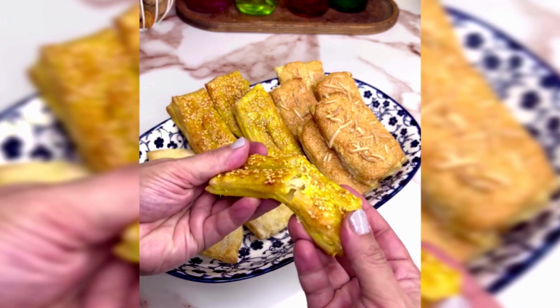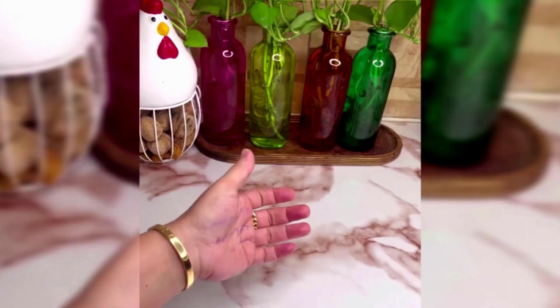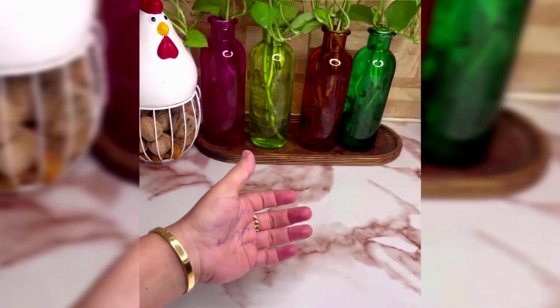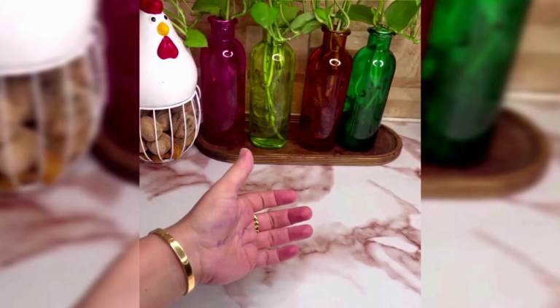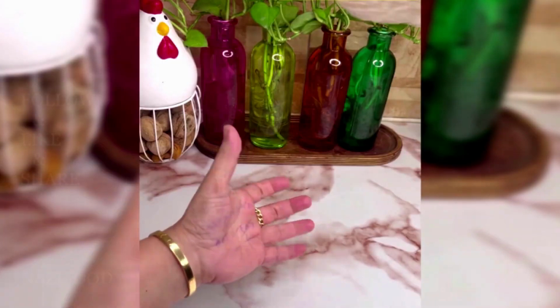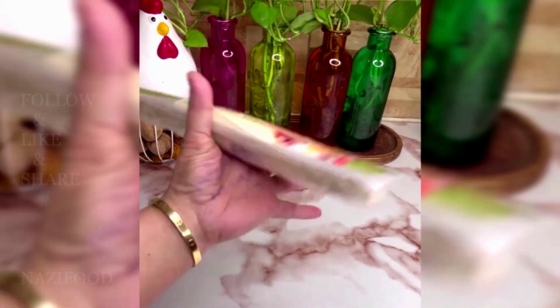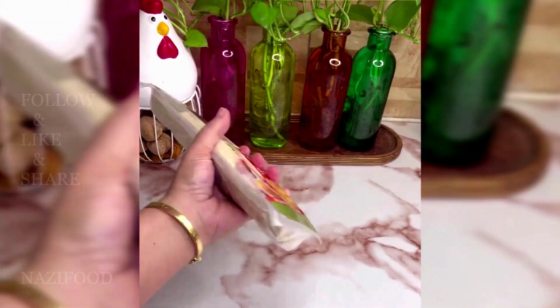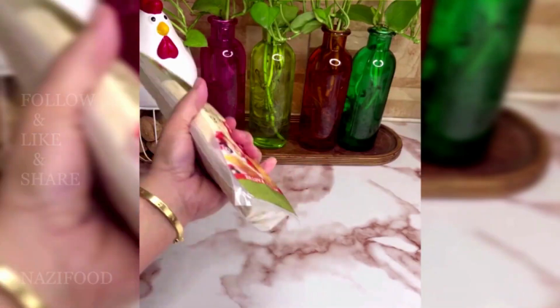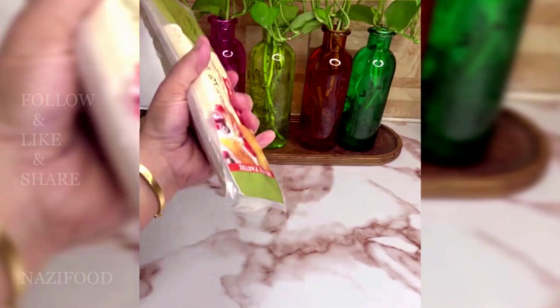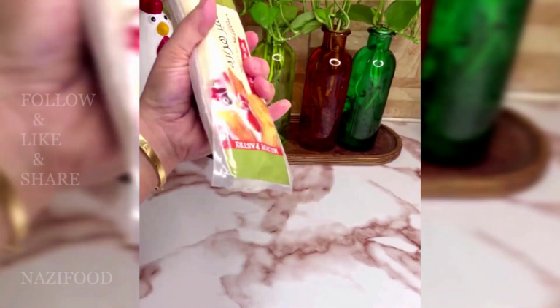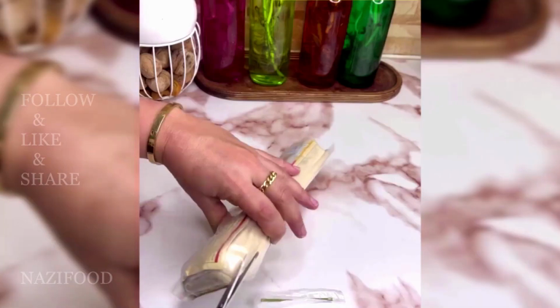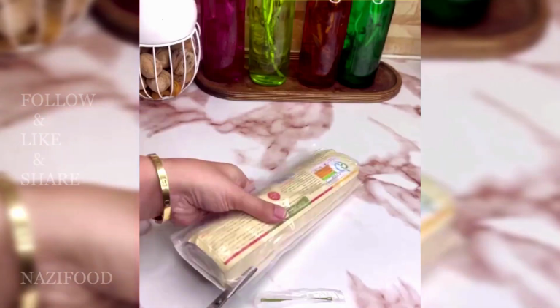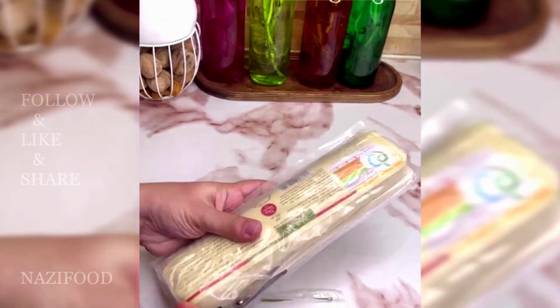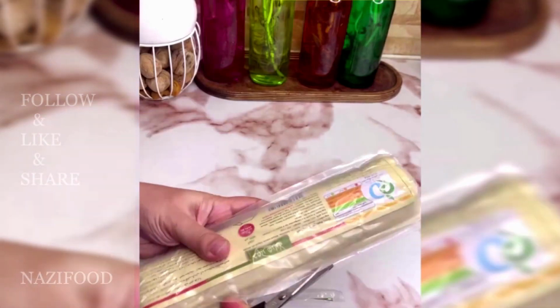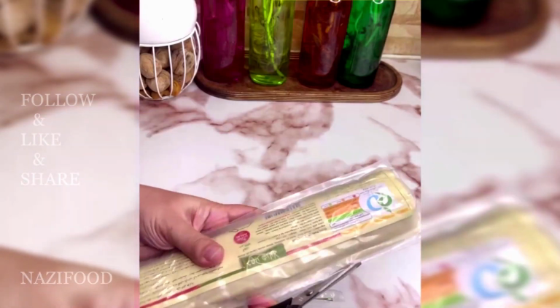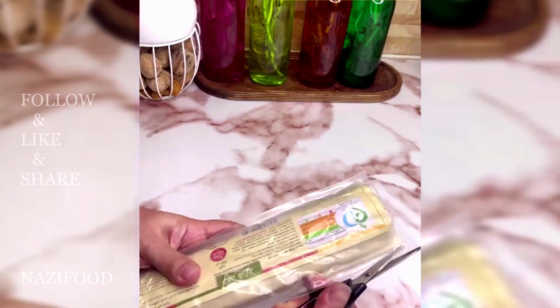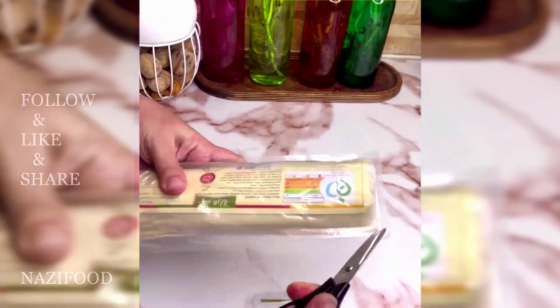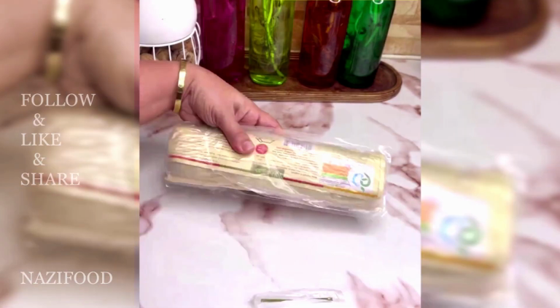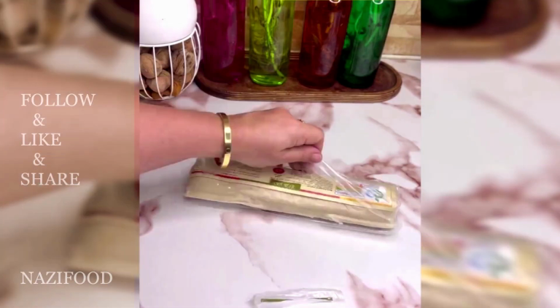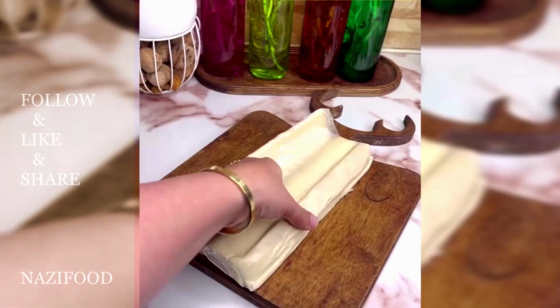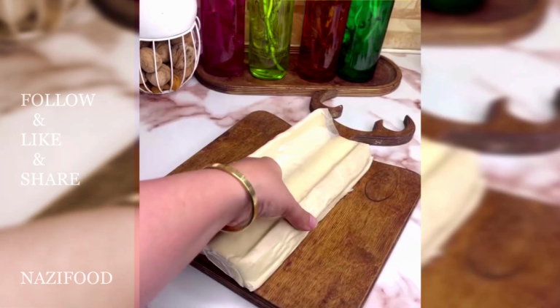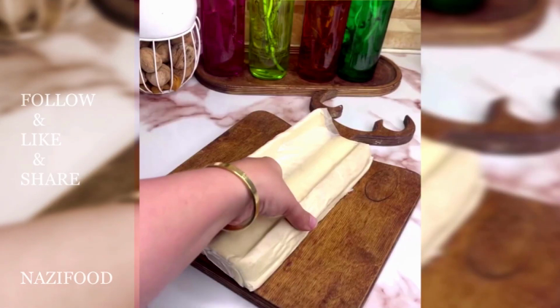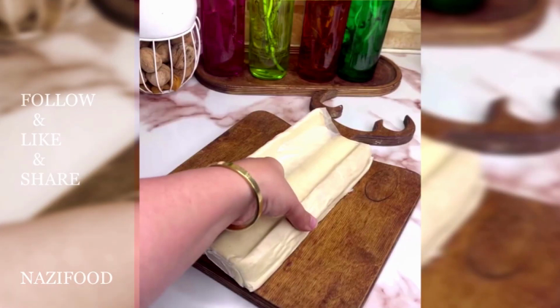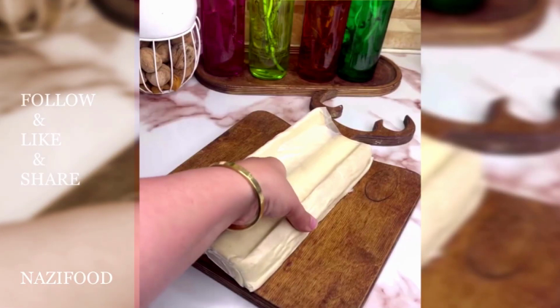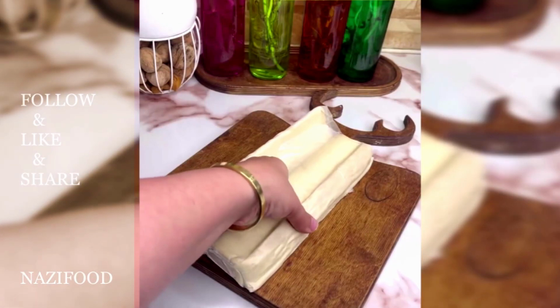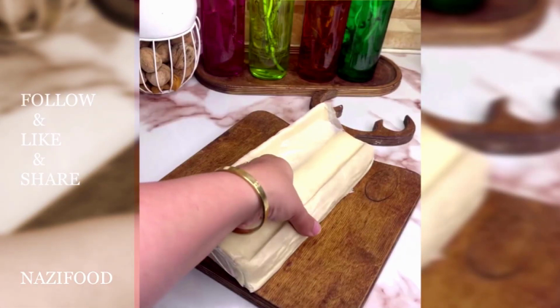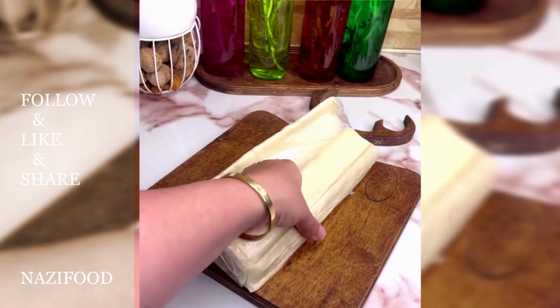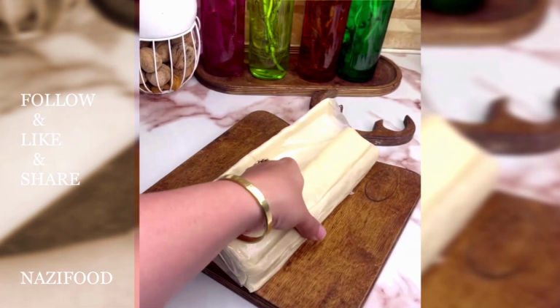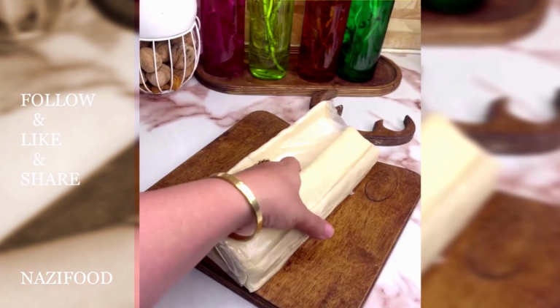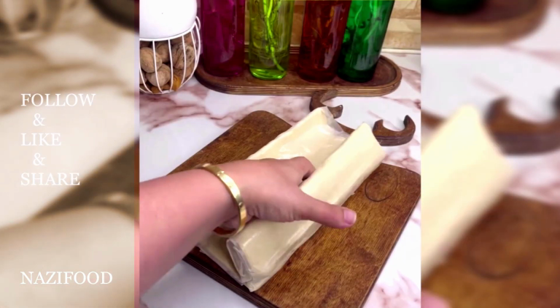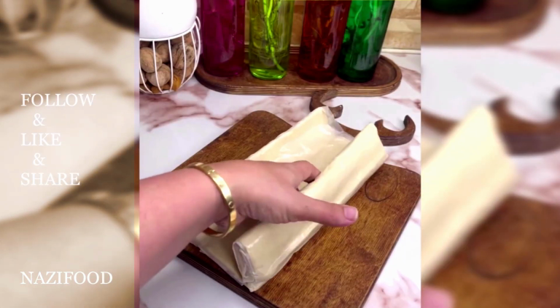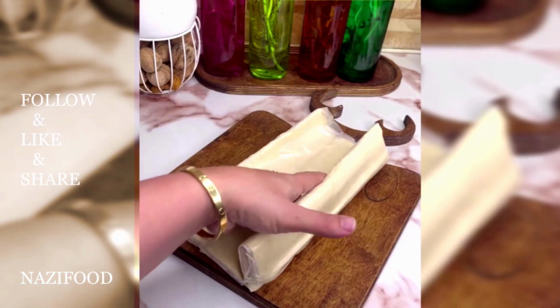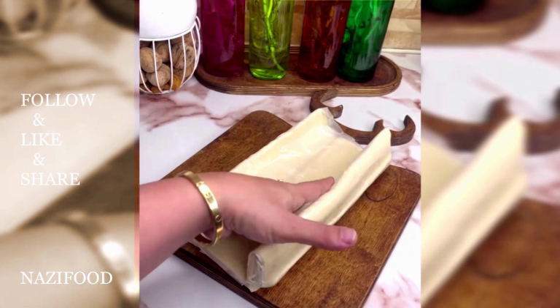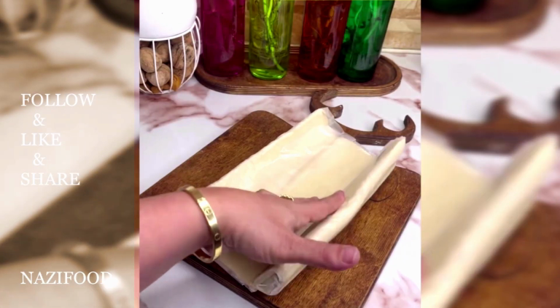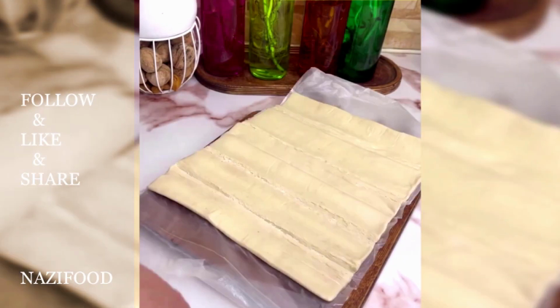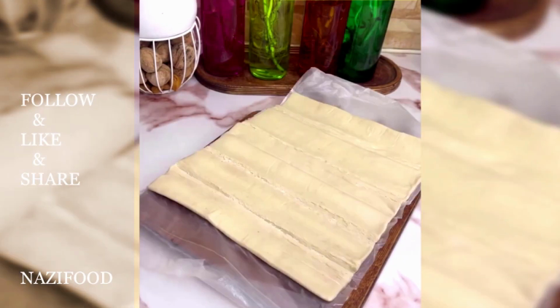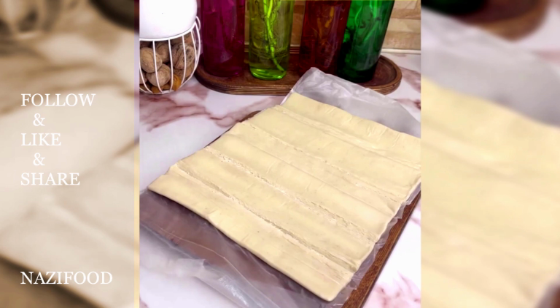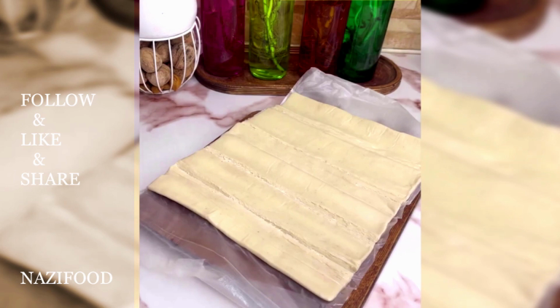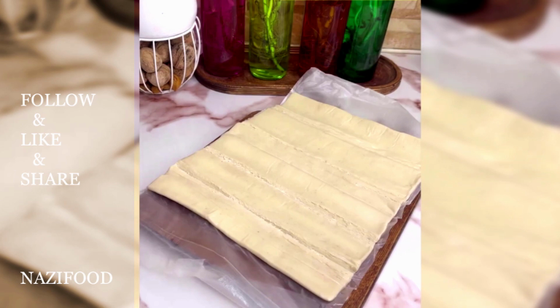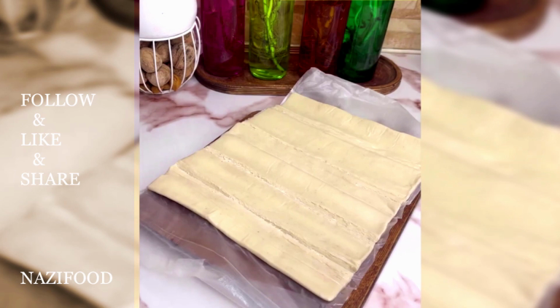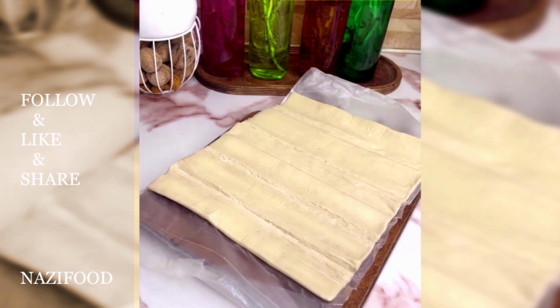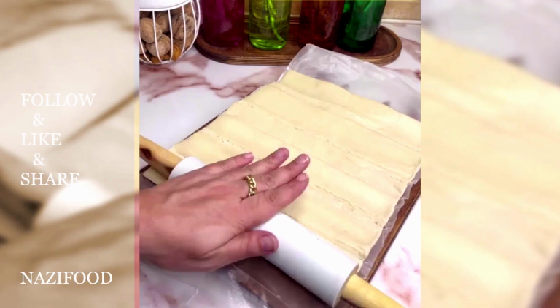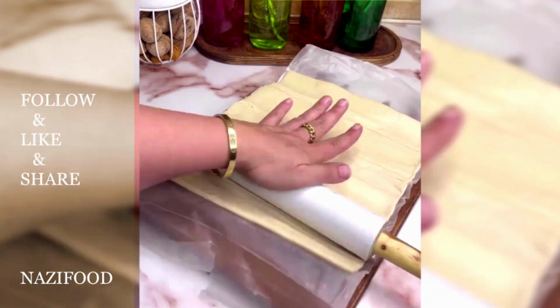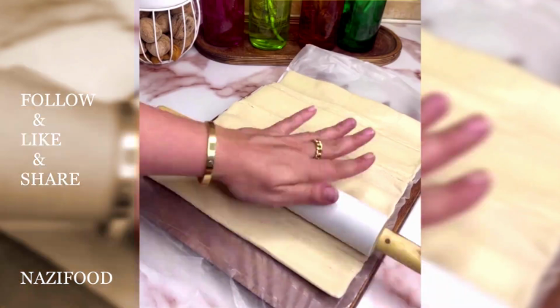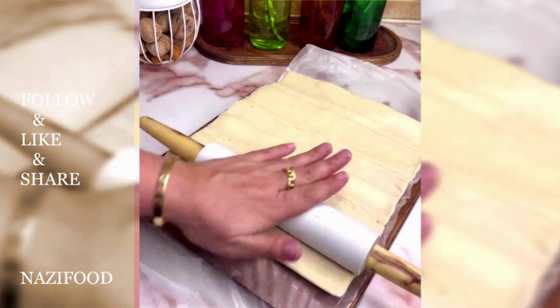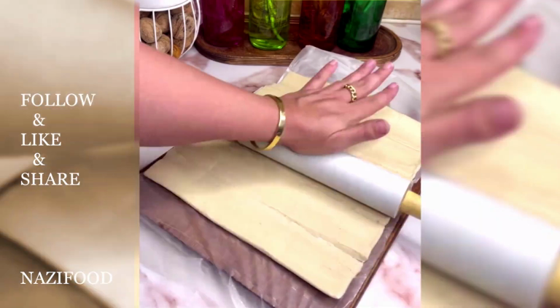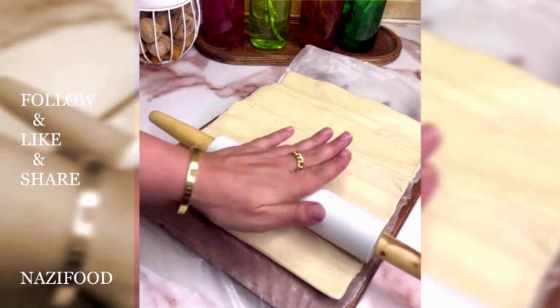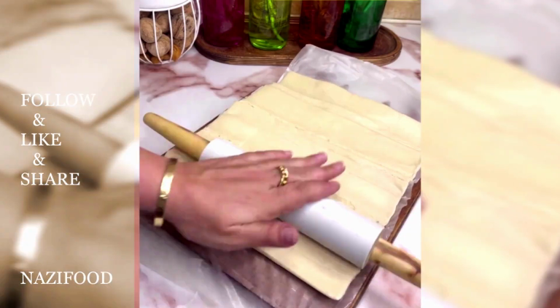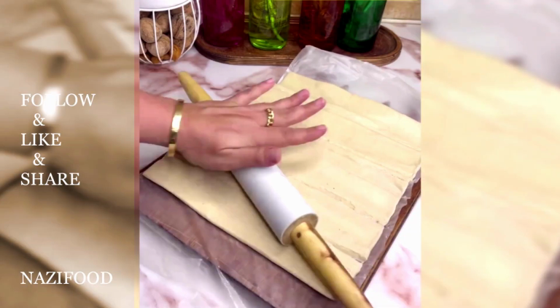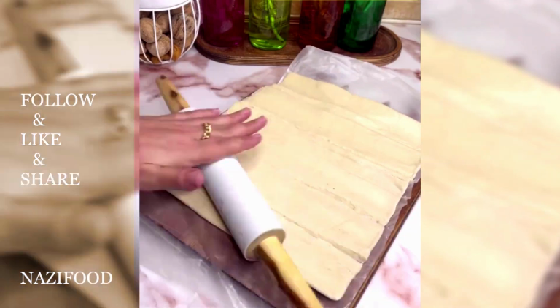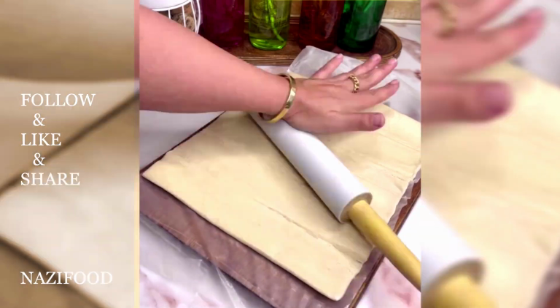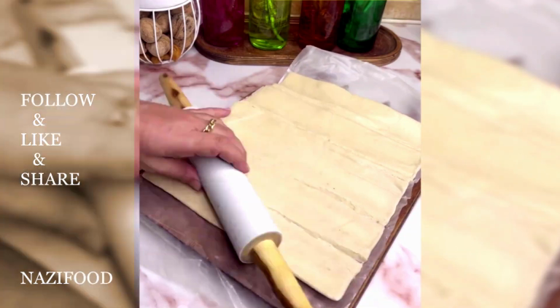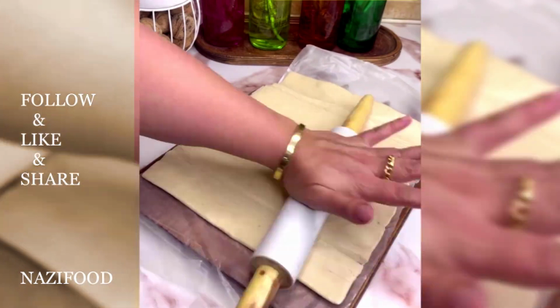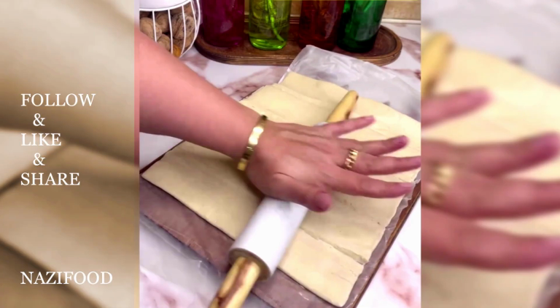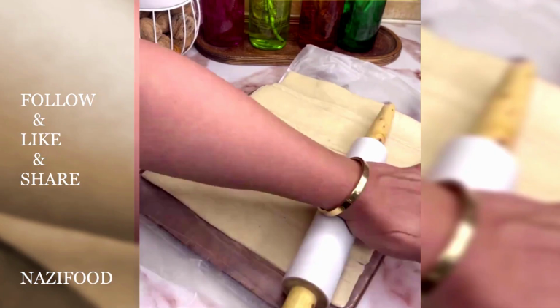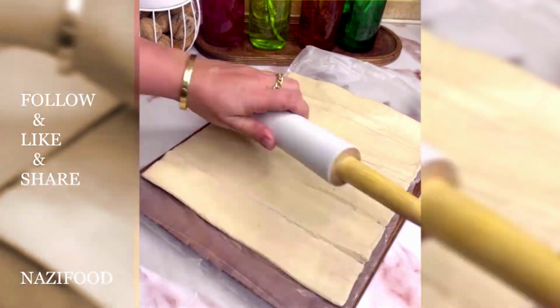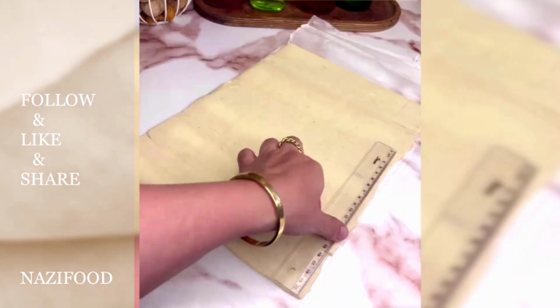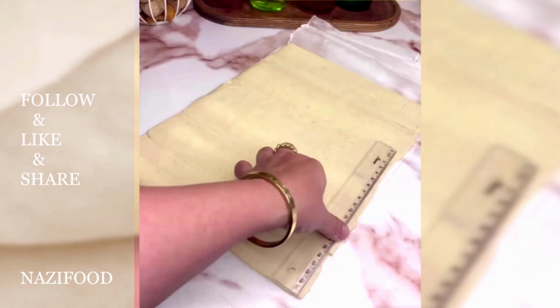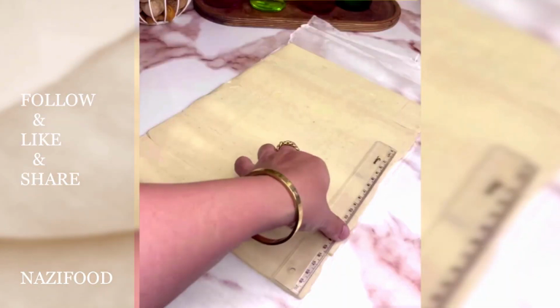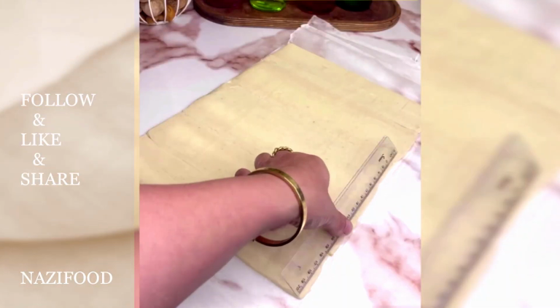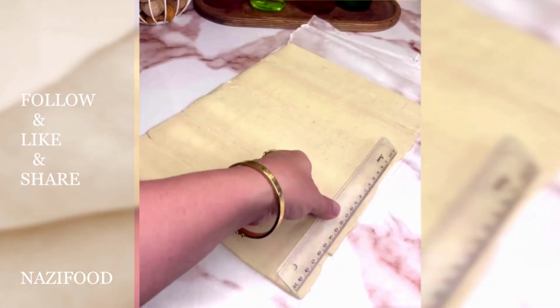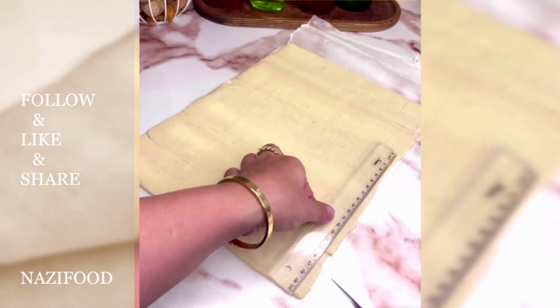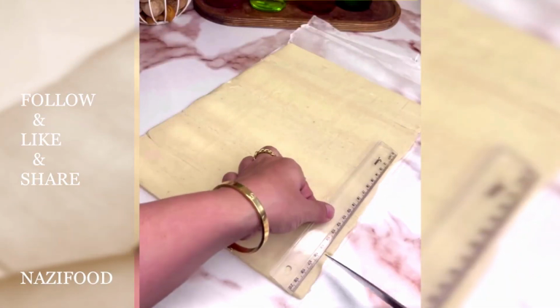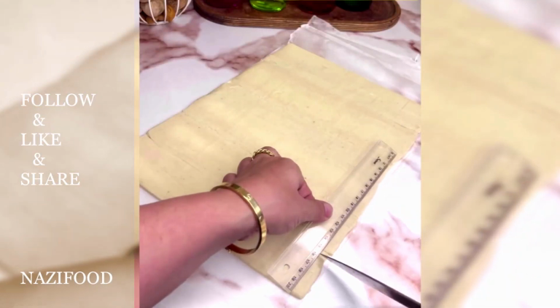First, open the phyllo dough and let it soften a bit. Then, fully unfold it and divide it into equal parts.